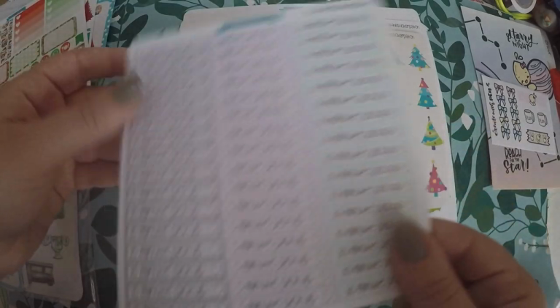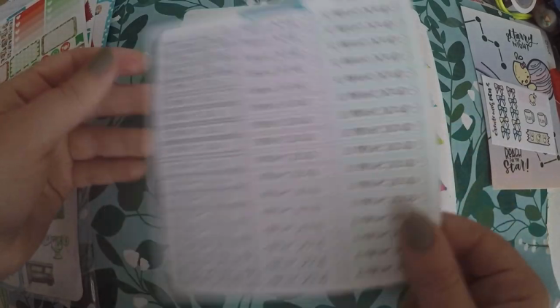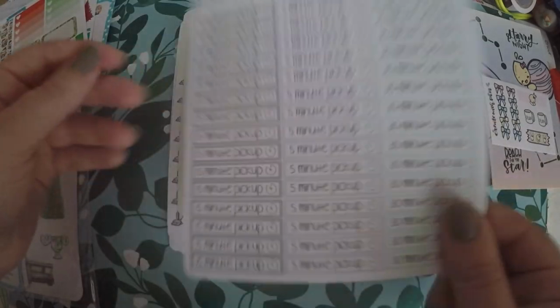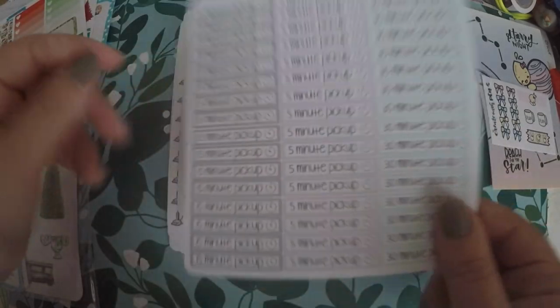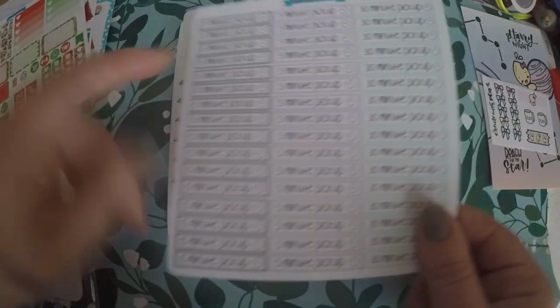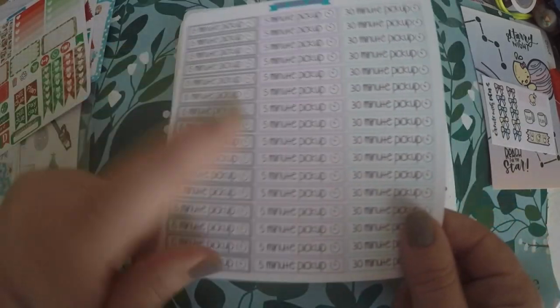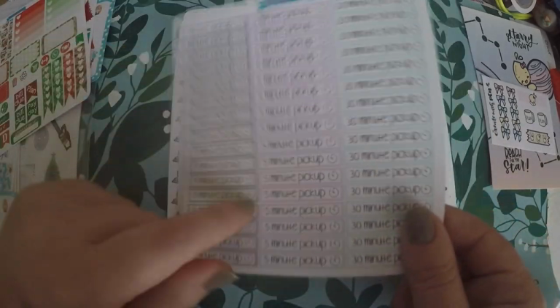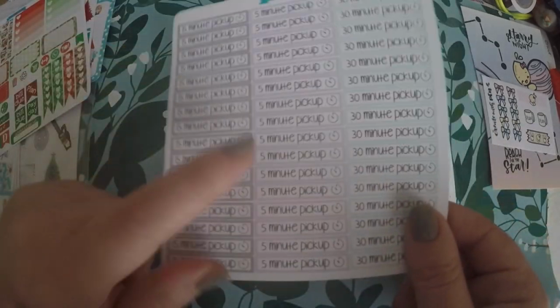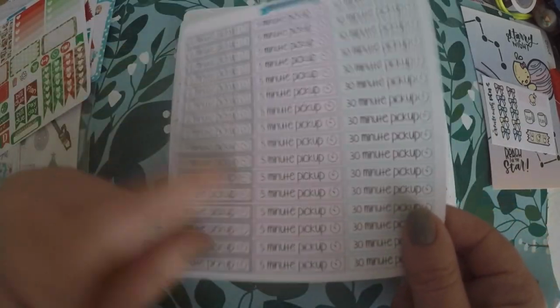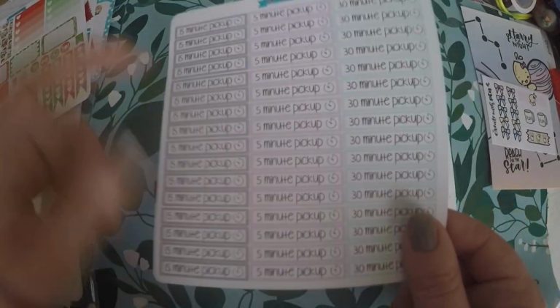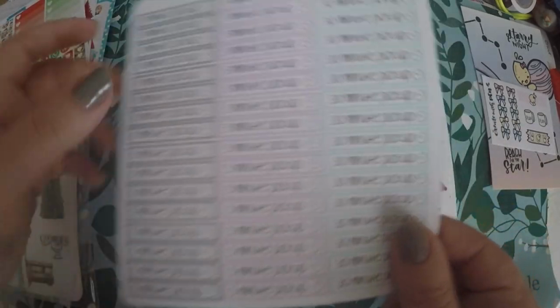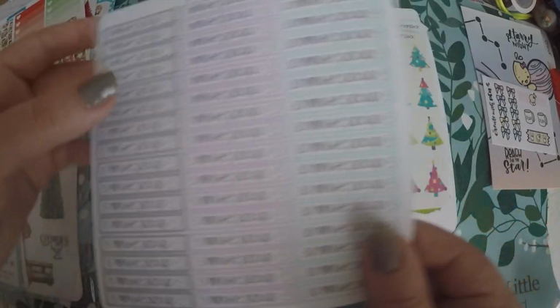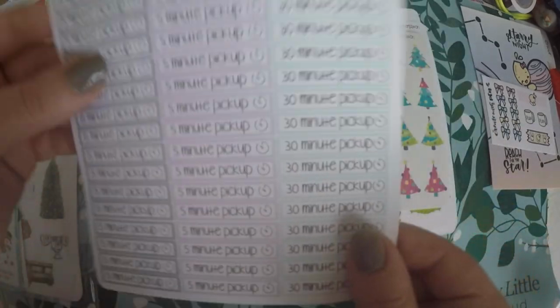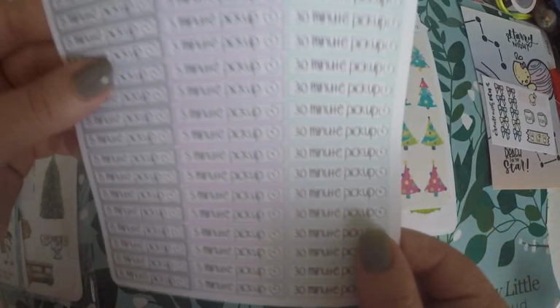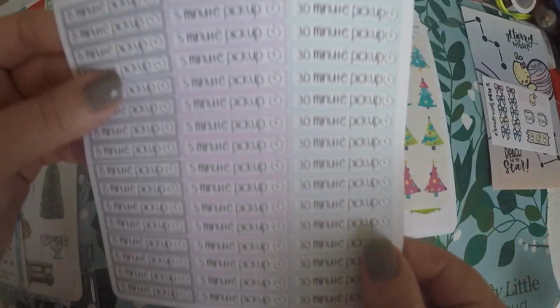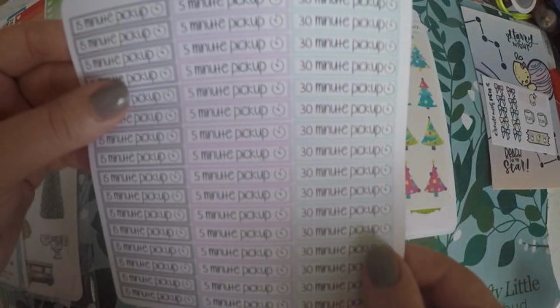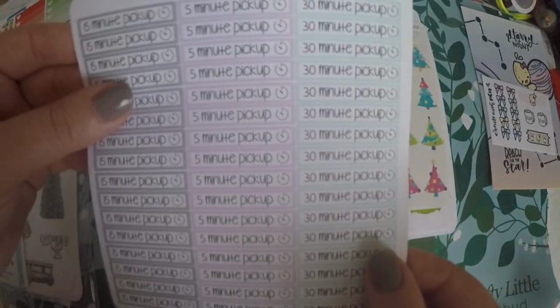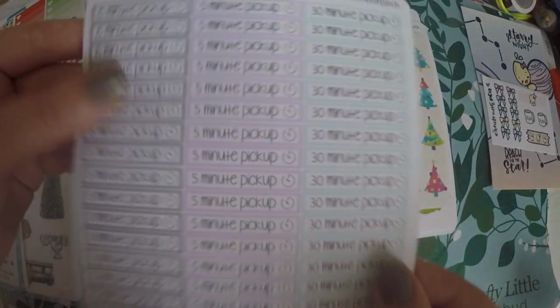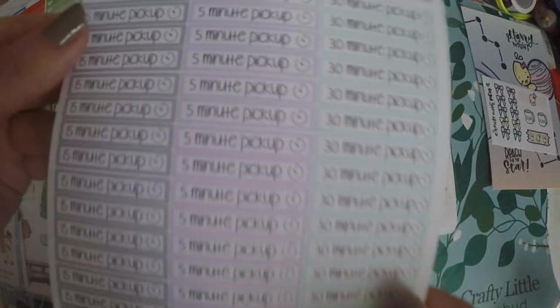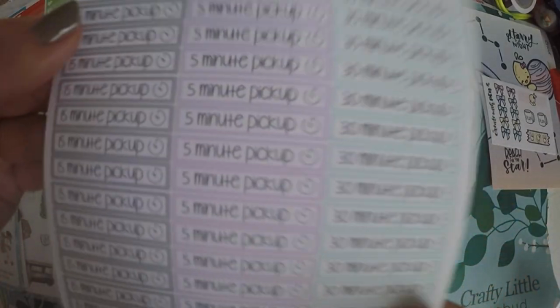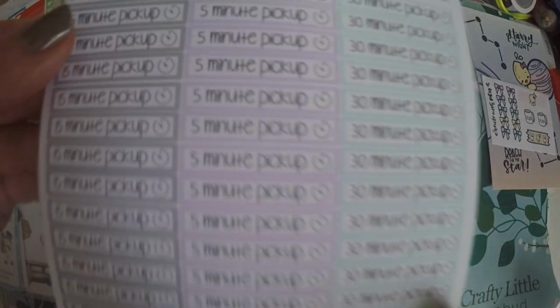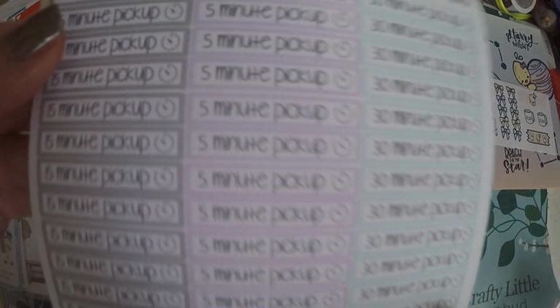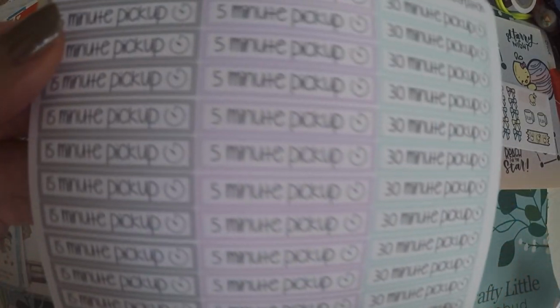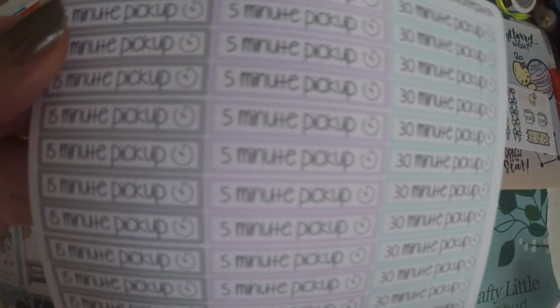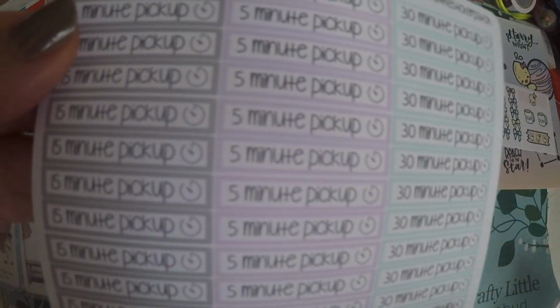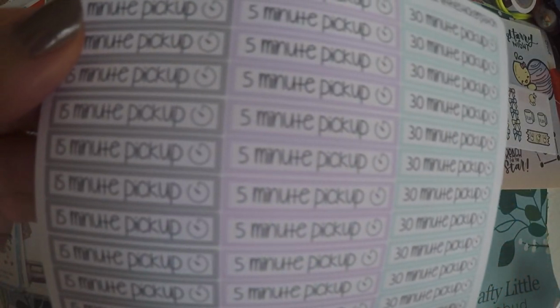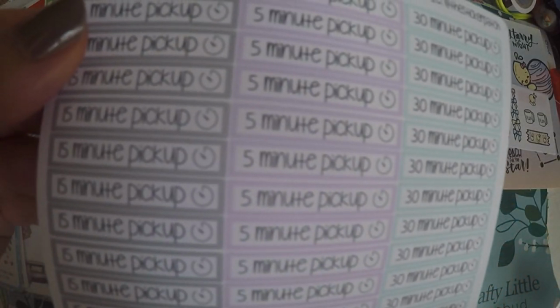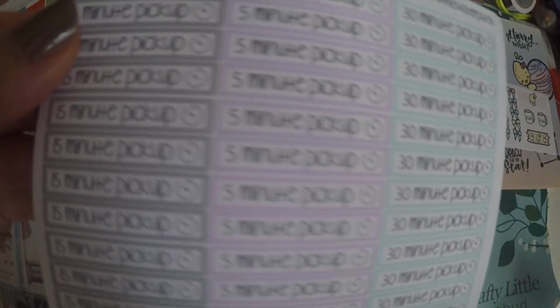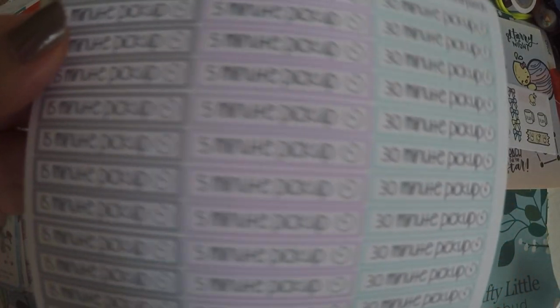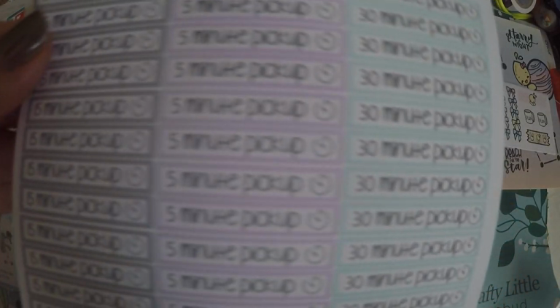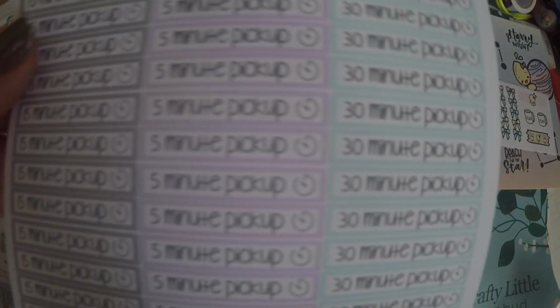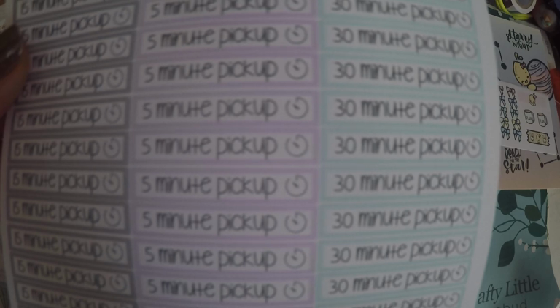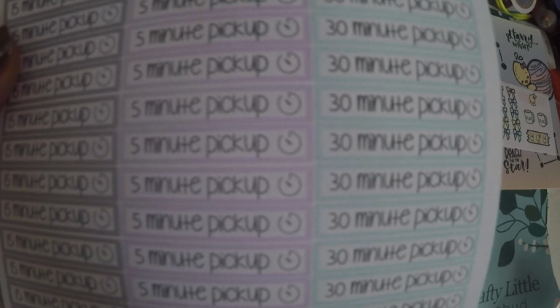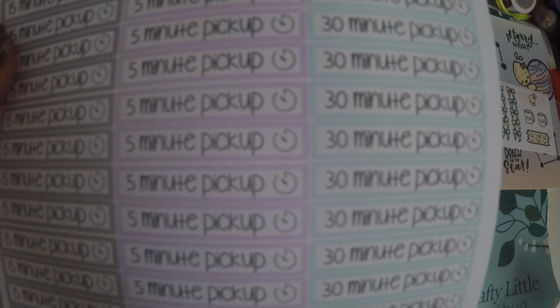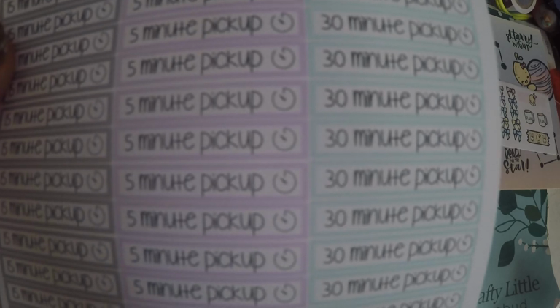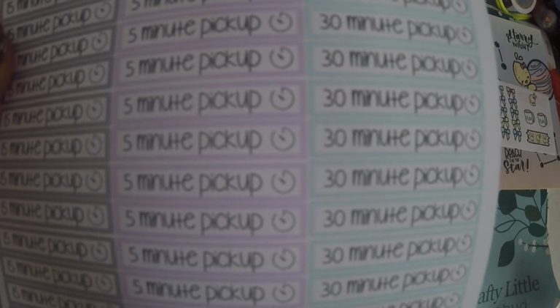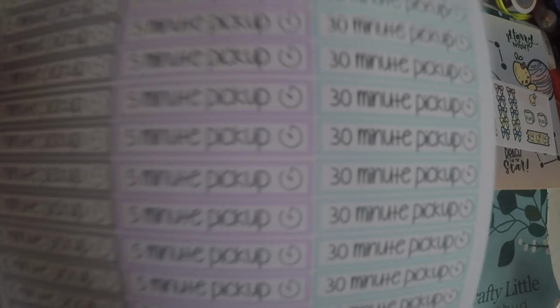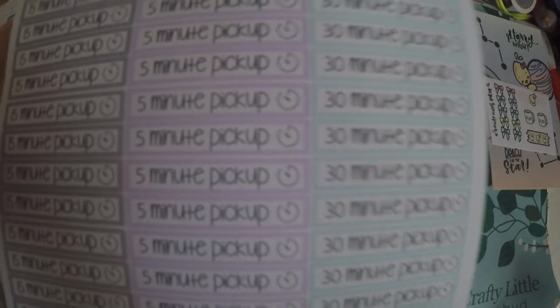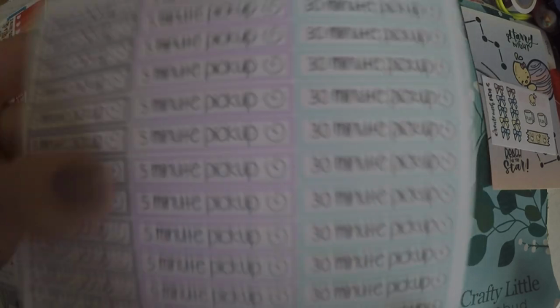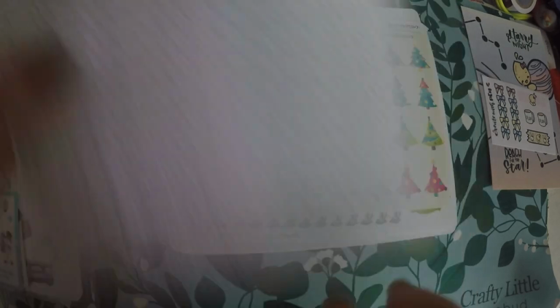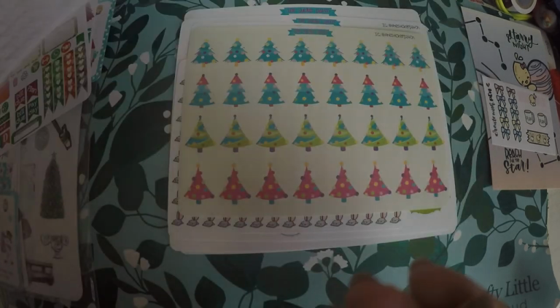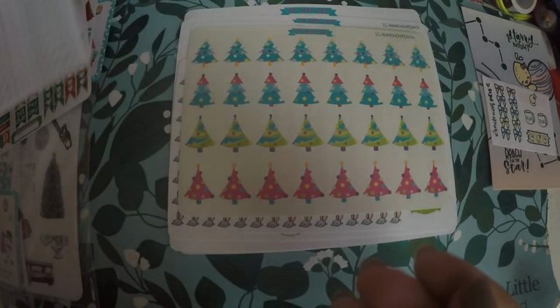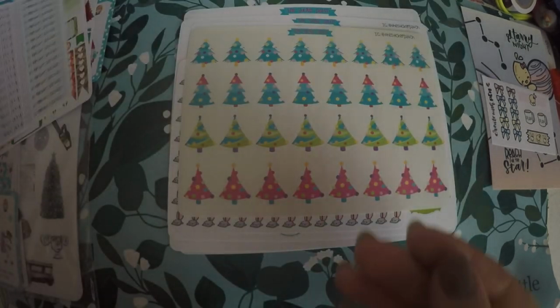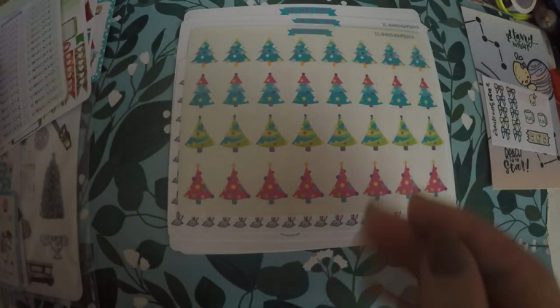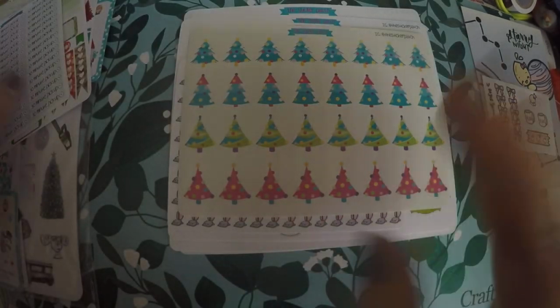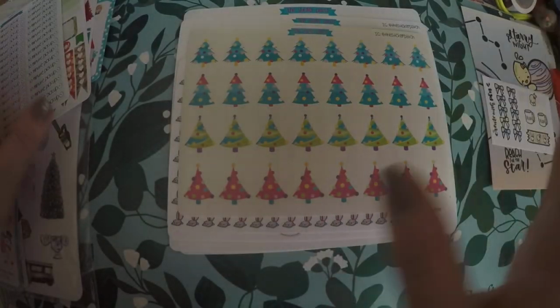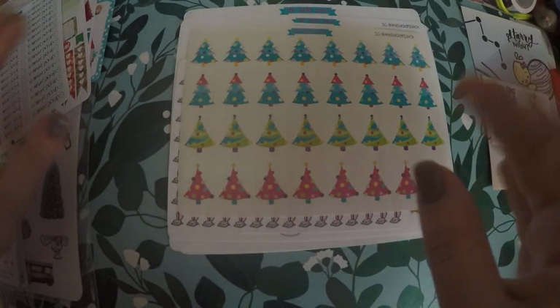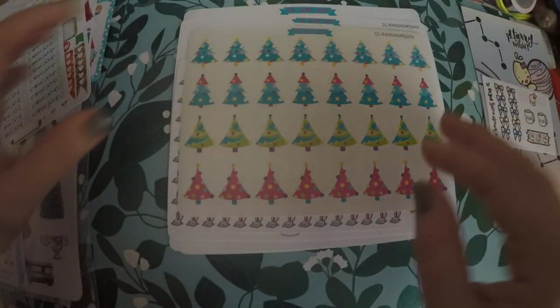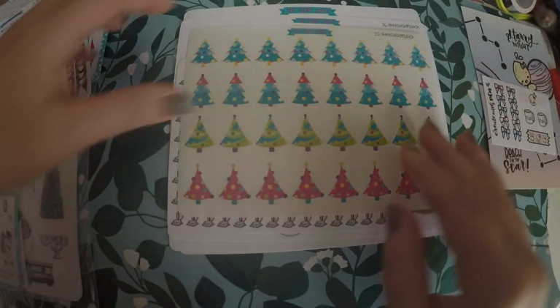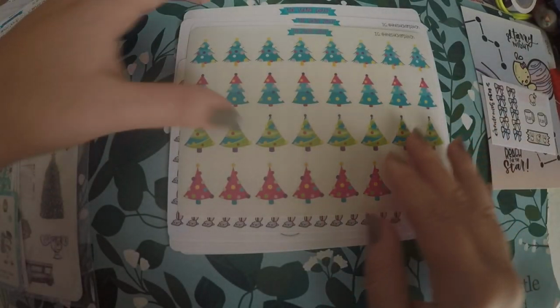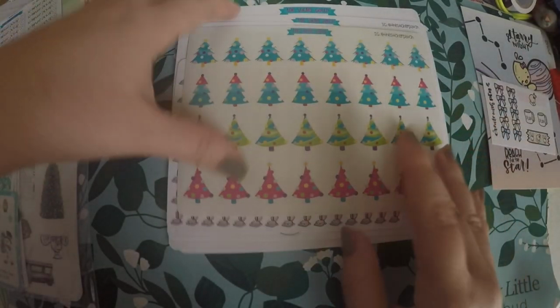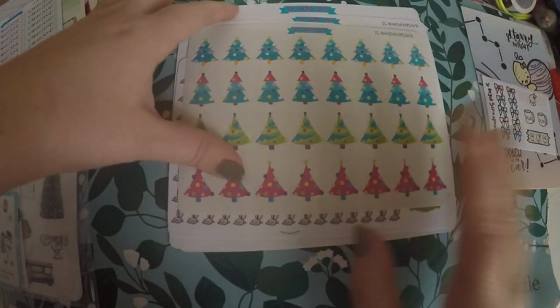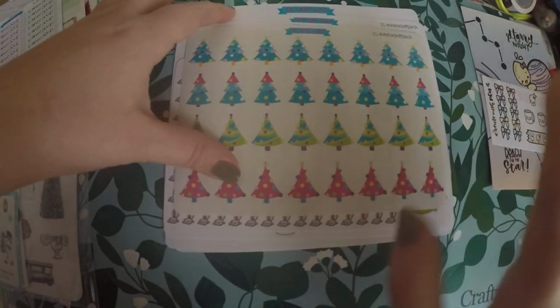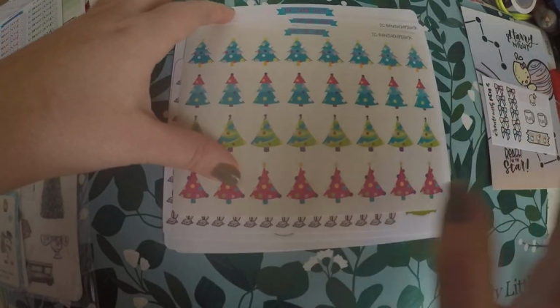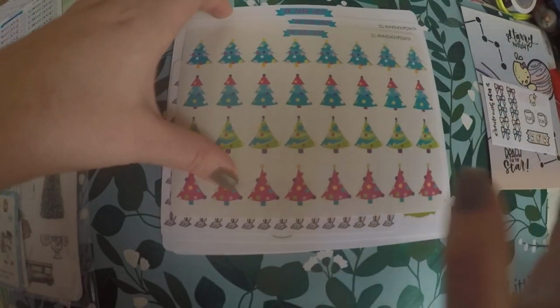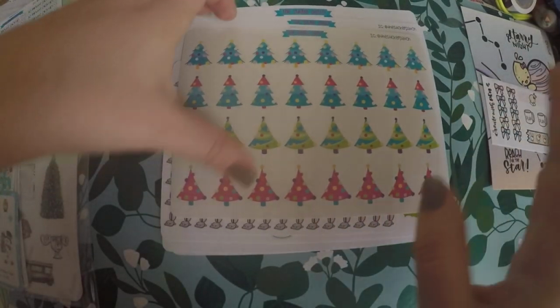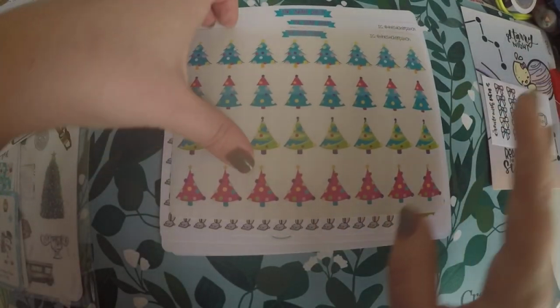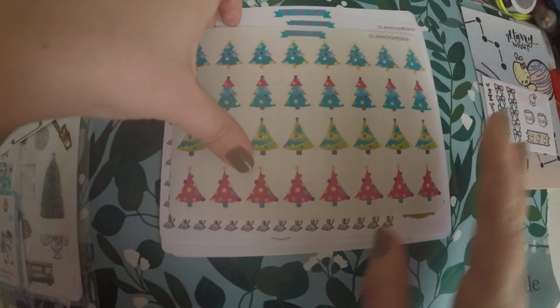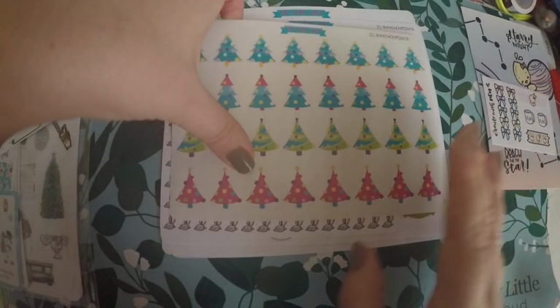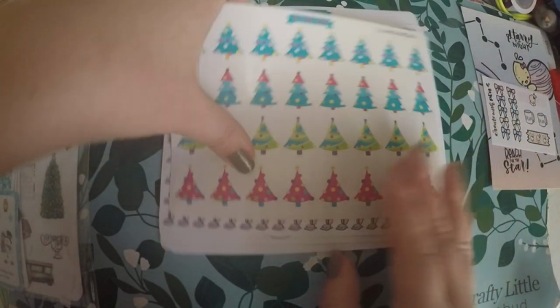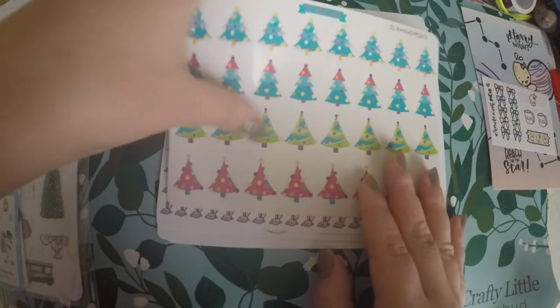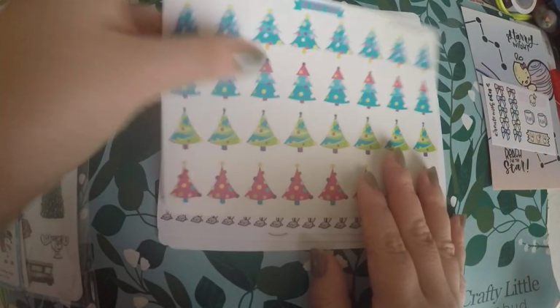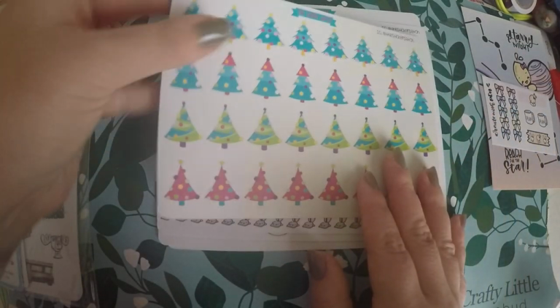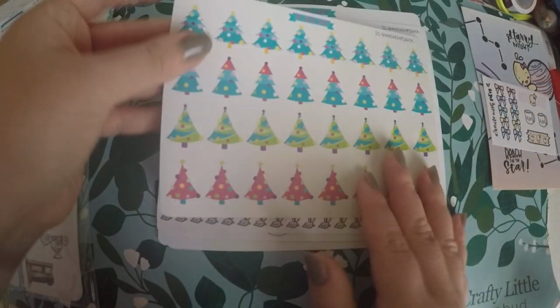If it goes well, I'll probably be getting more of these. They've just got a pastel color — super simple, but I really liked them.